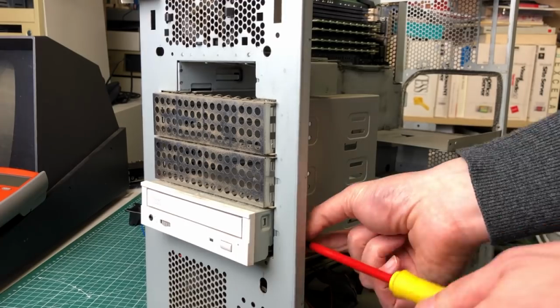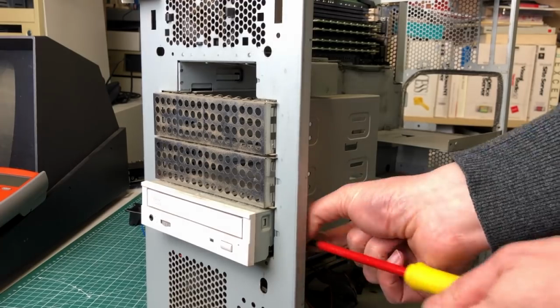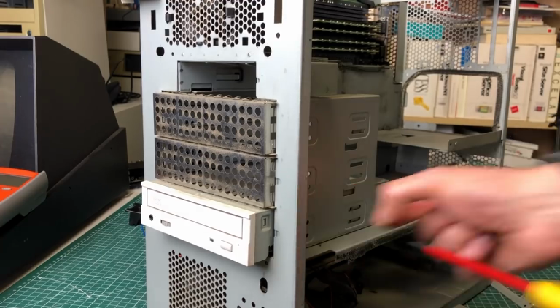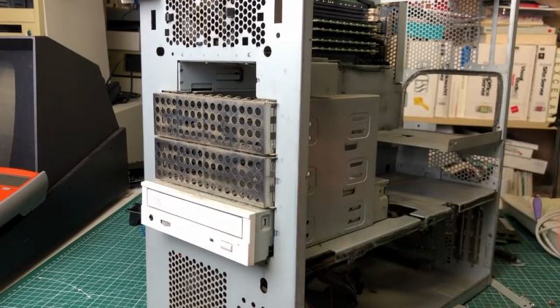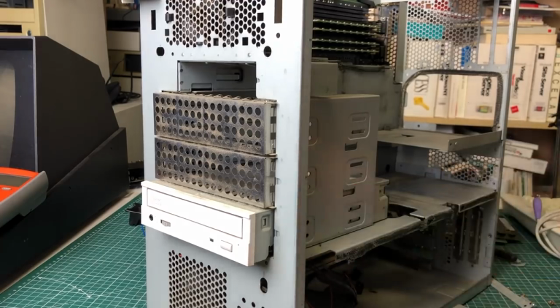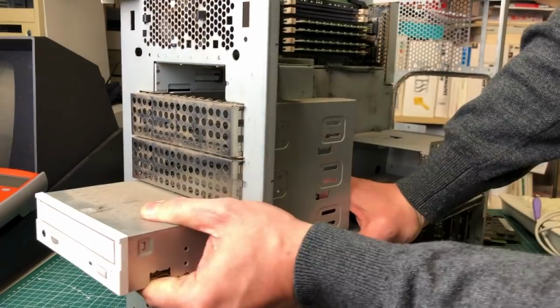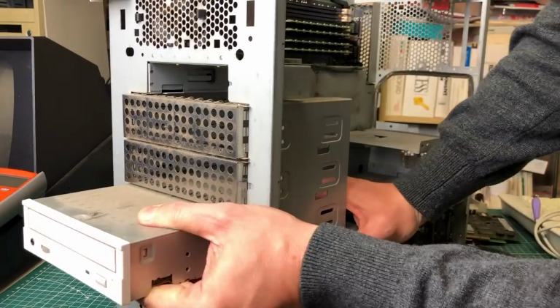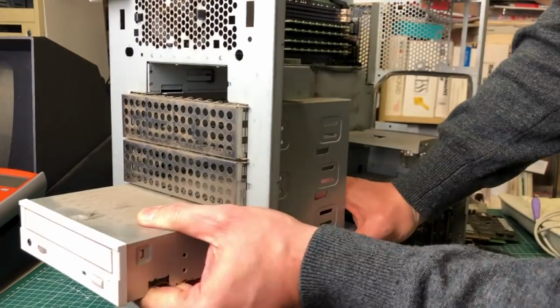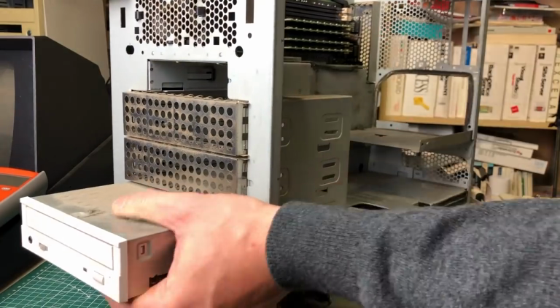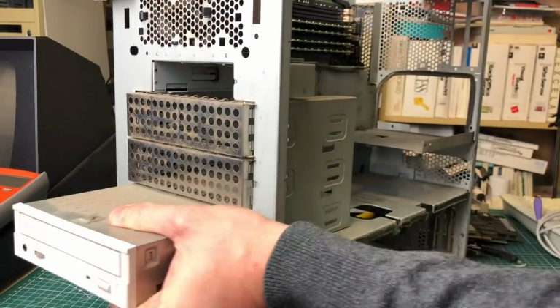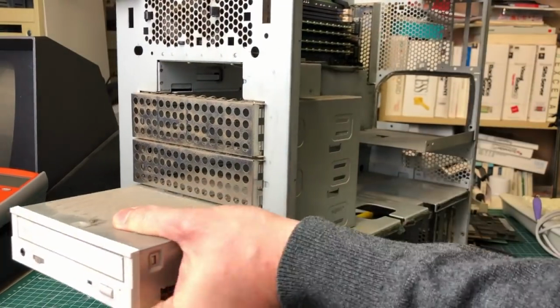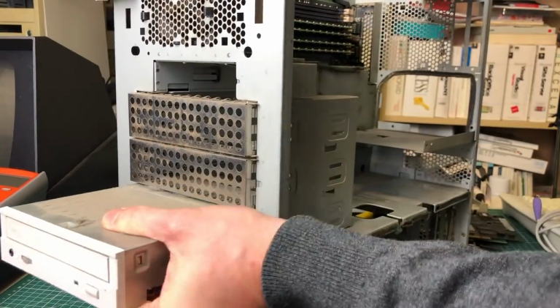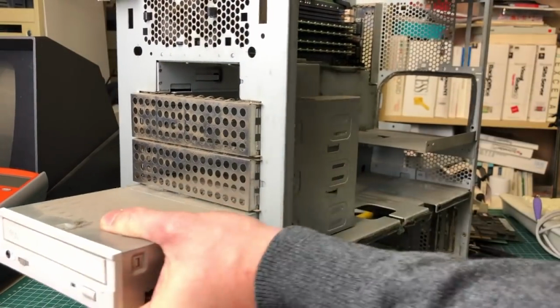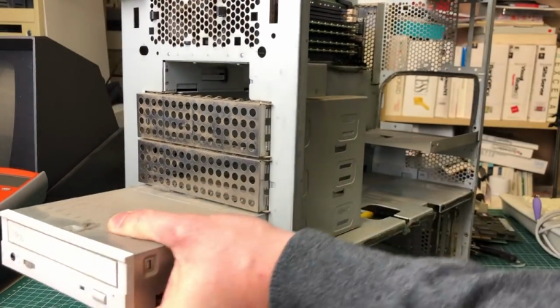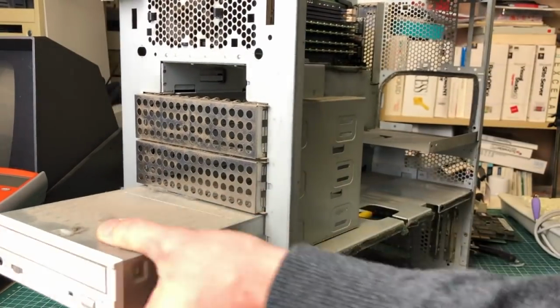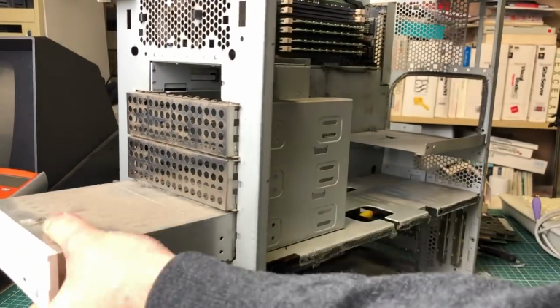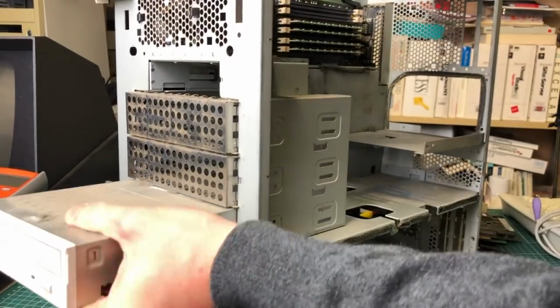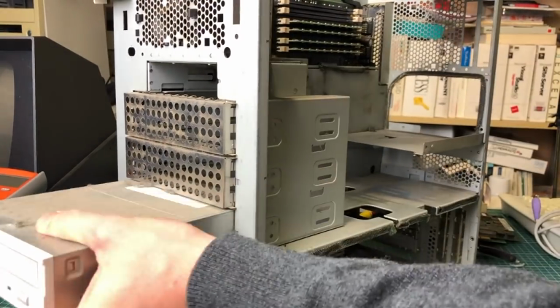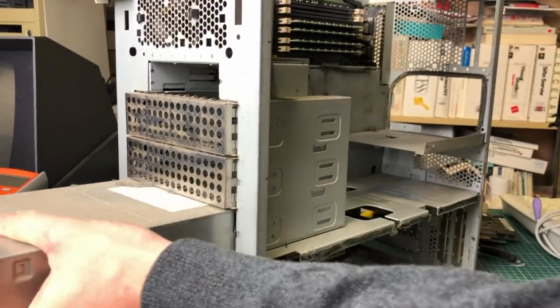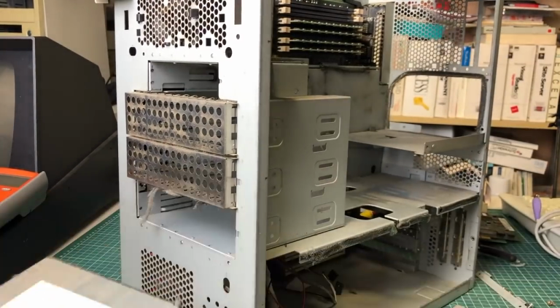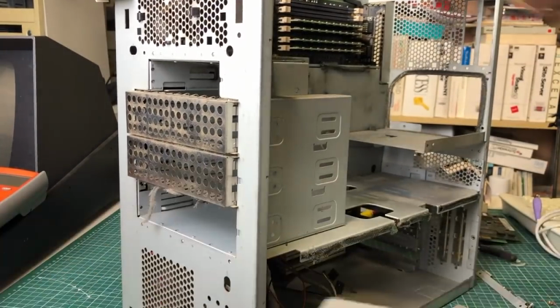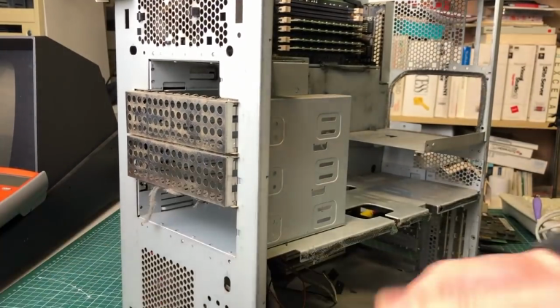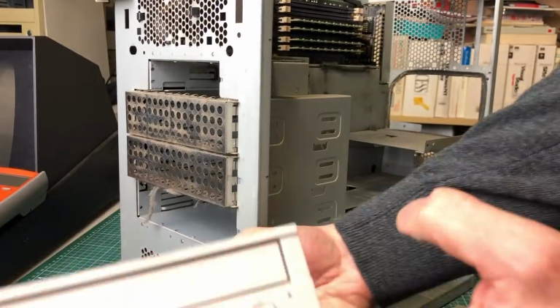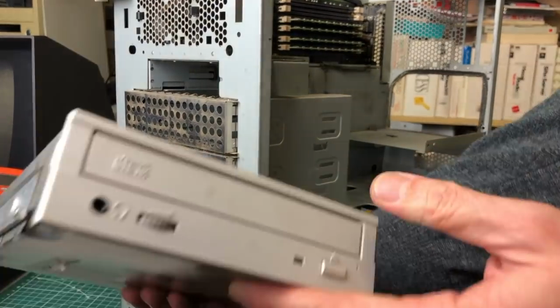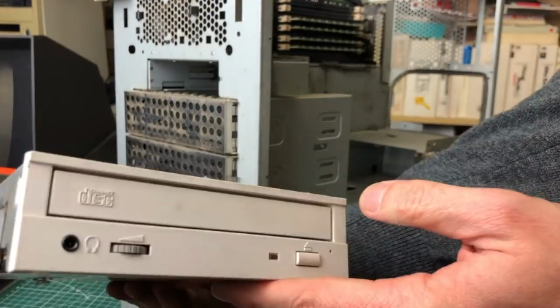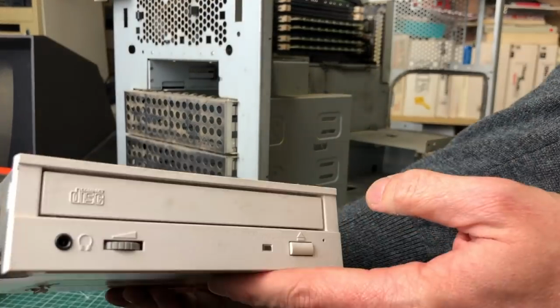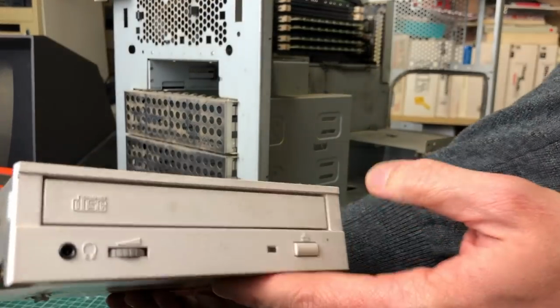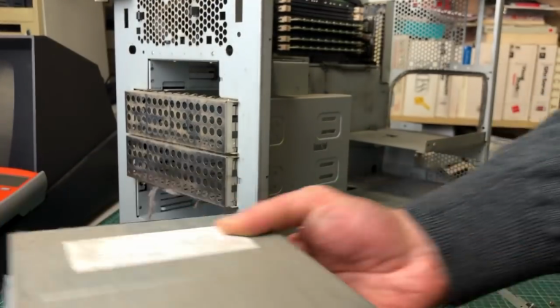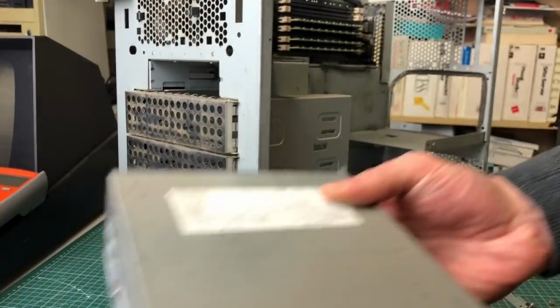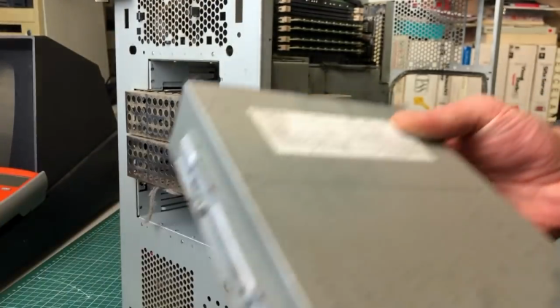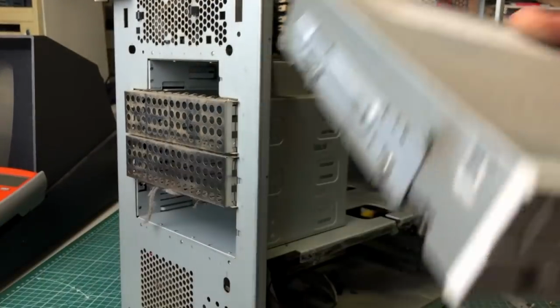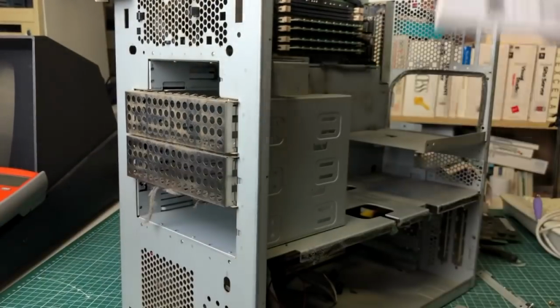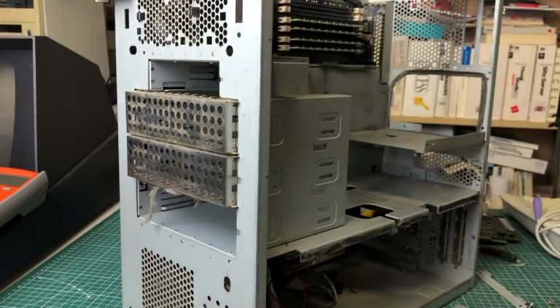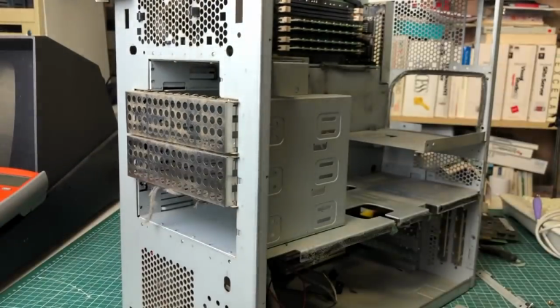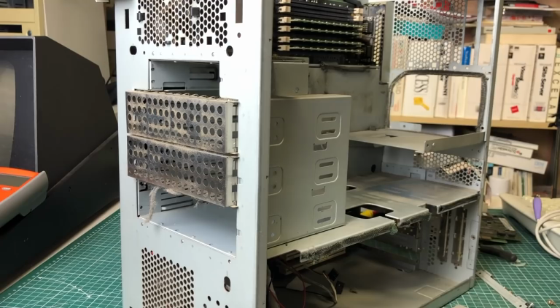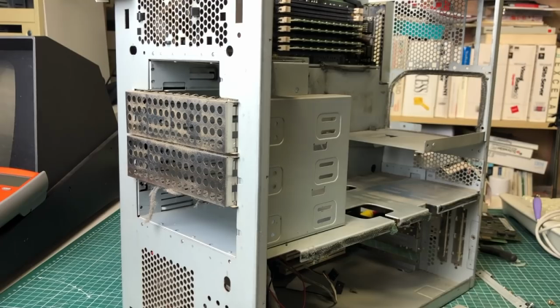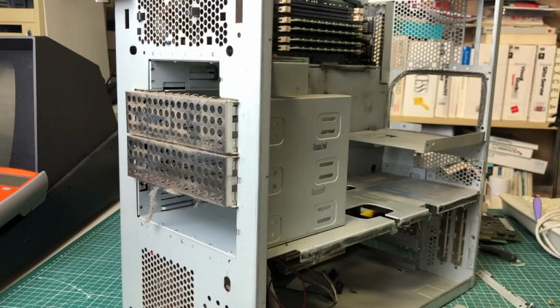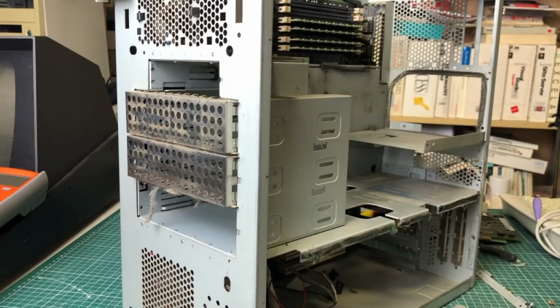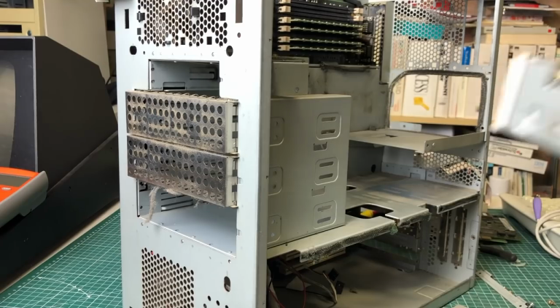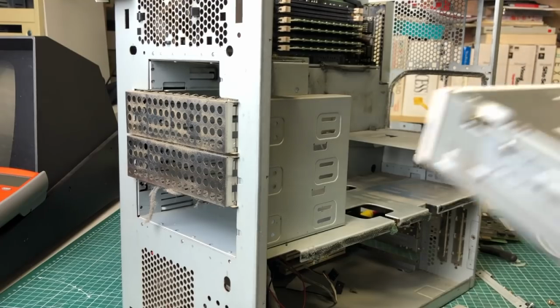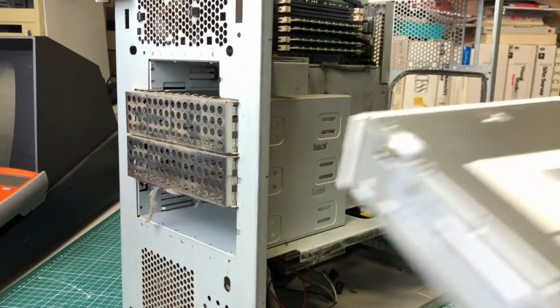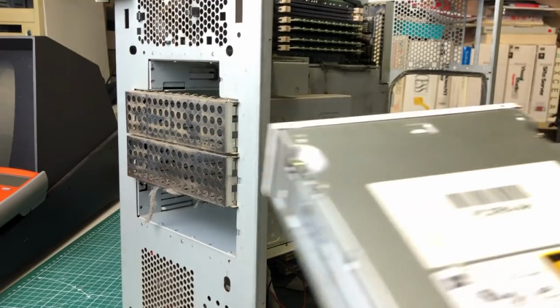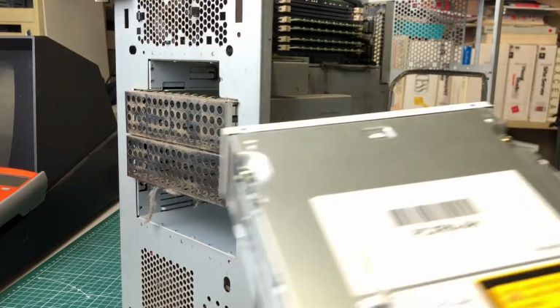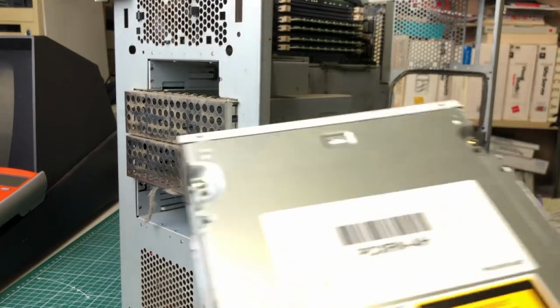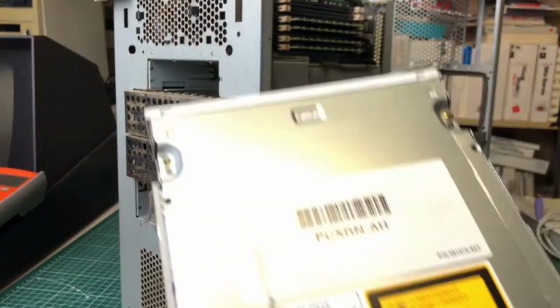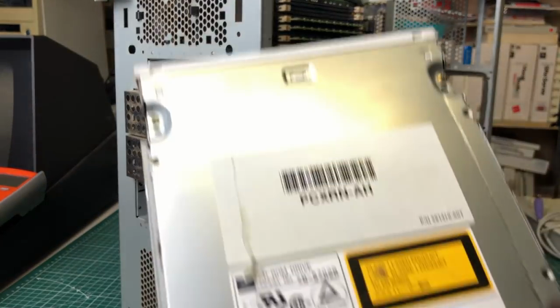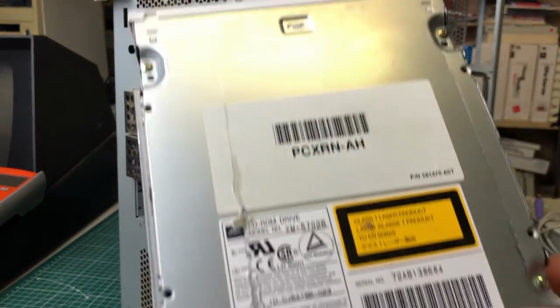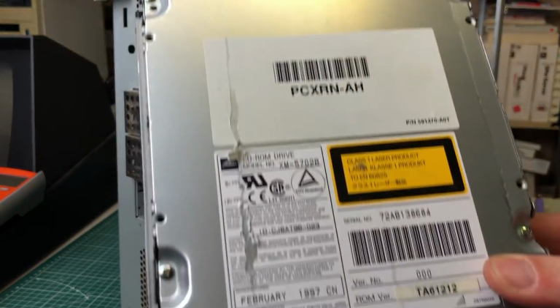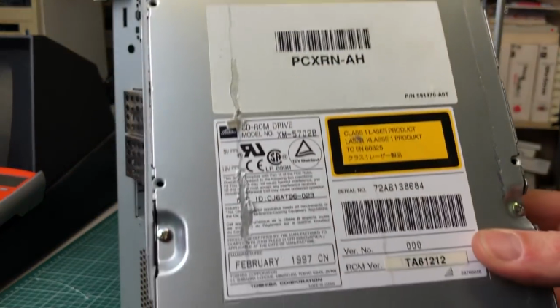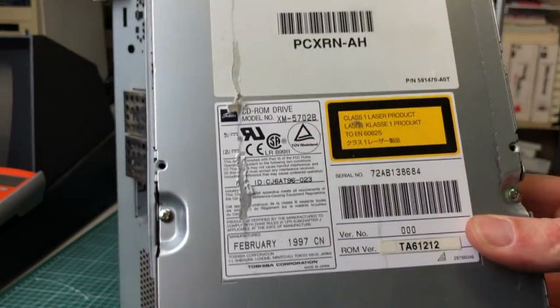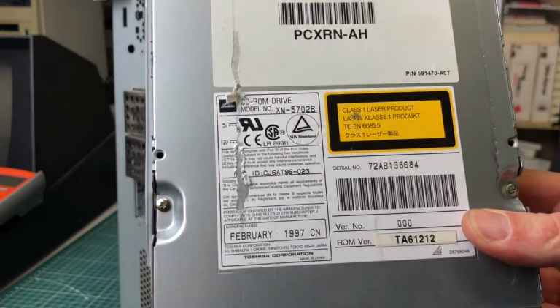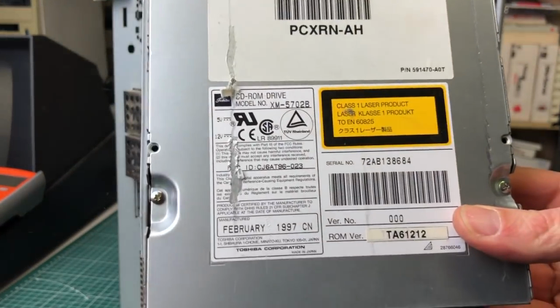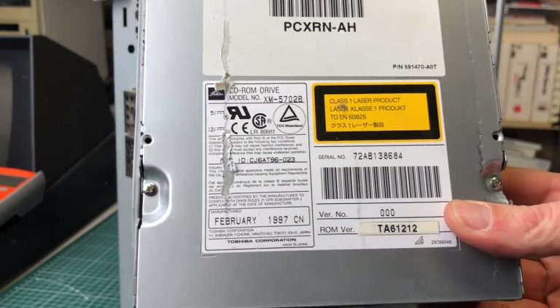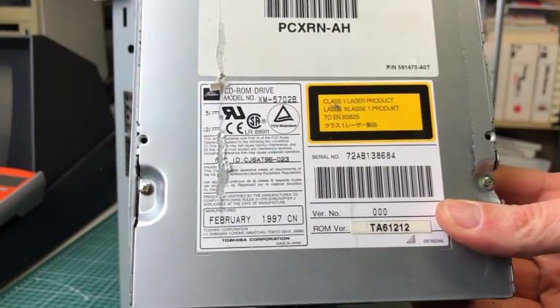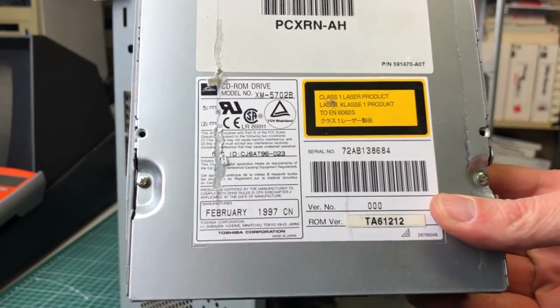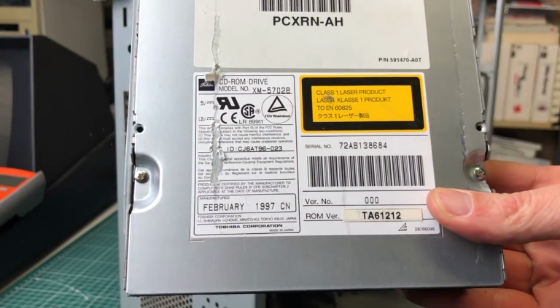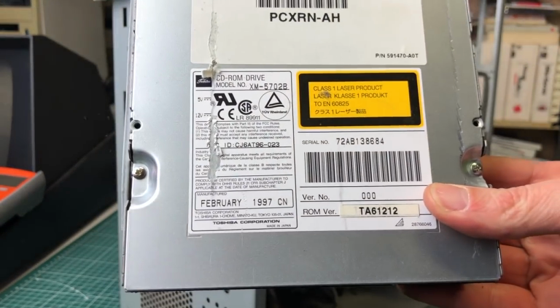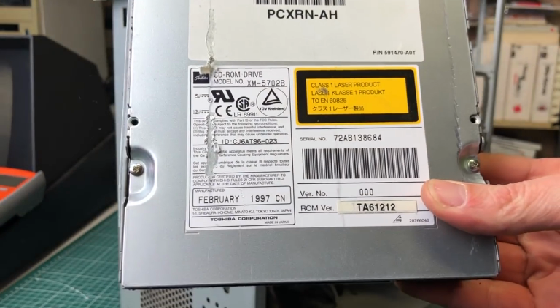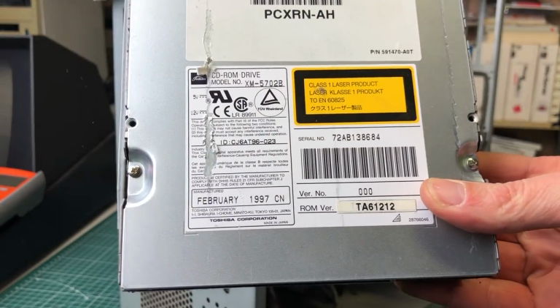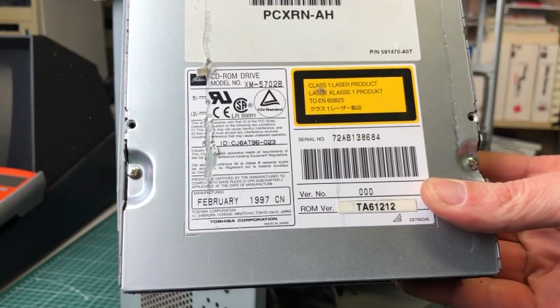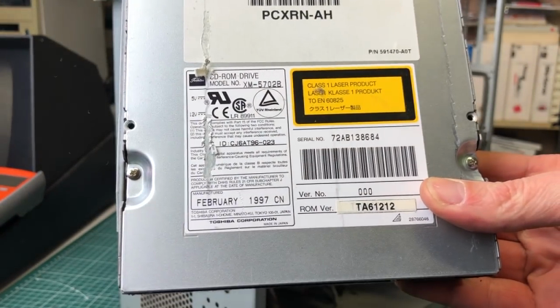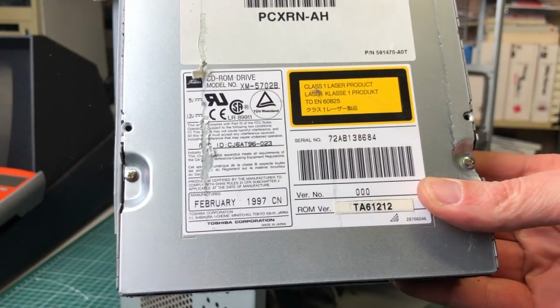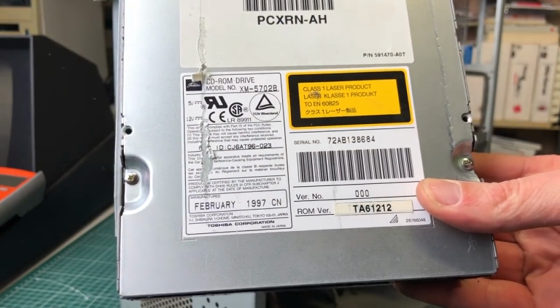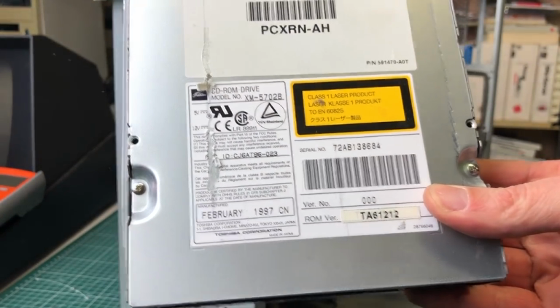Nothing special here — just your standard 1.44 megabyte three-and-a-half inch disk drive and an IDE CD-ROM drive dating from 1997.